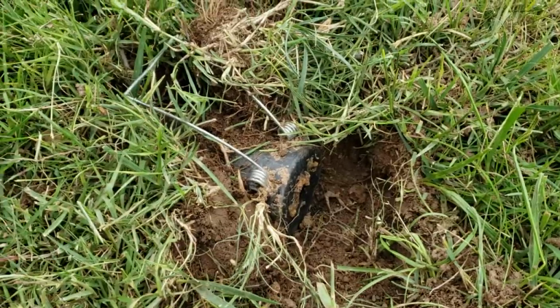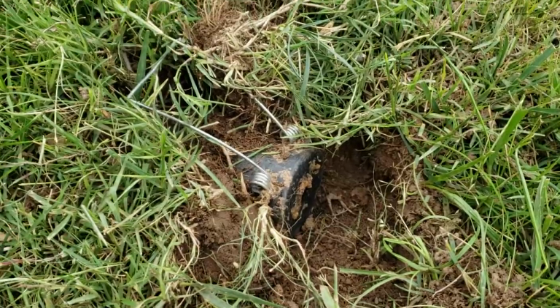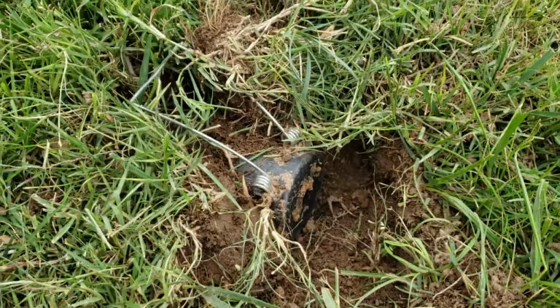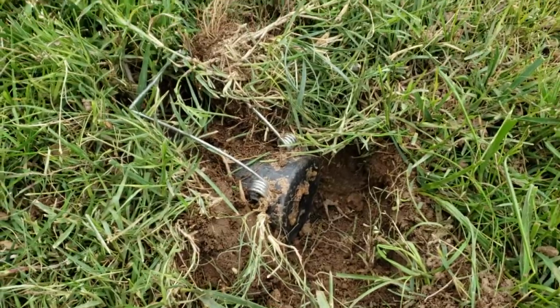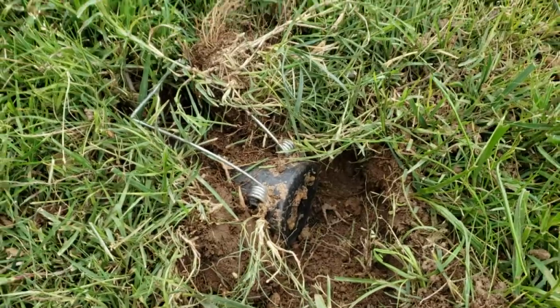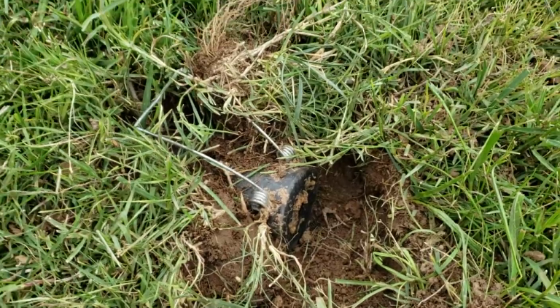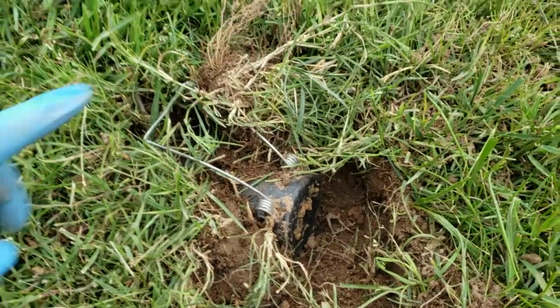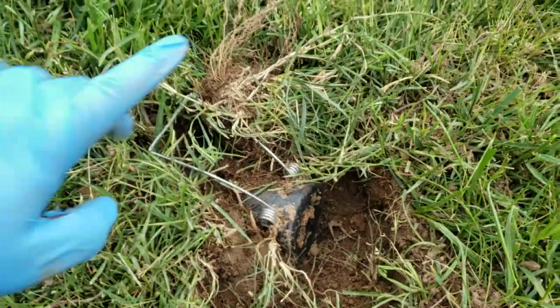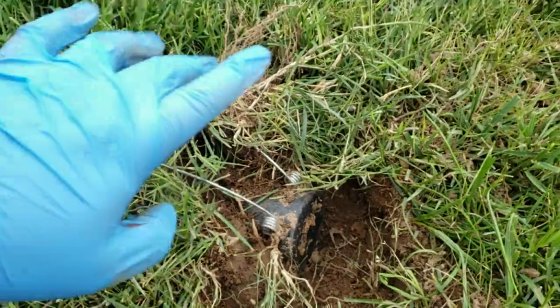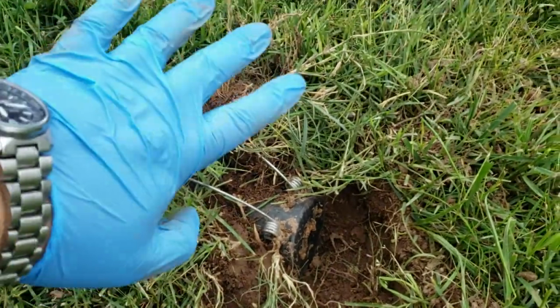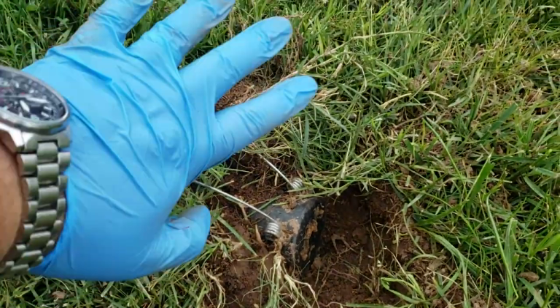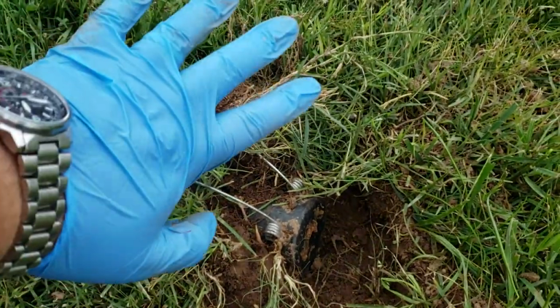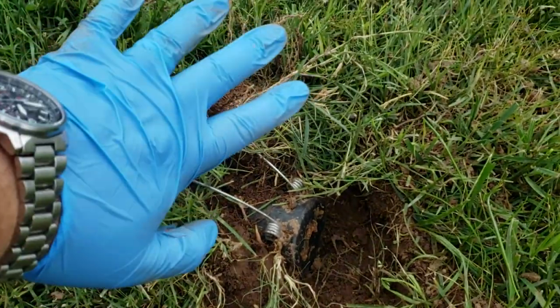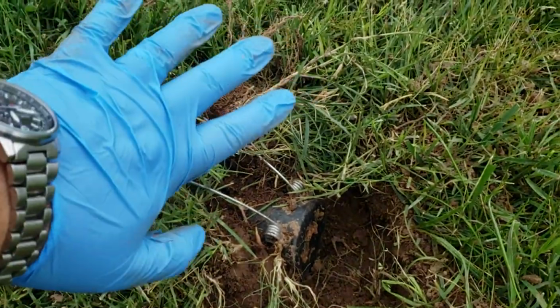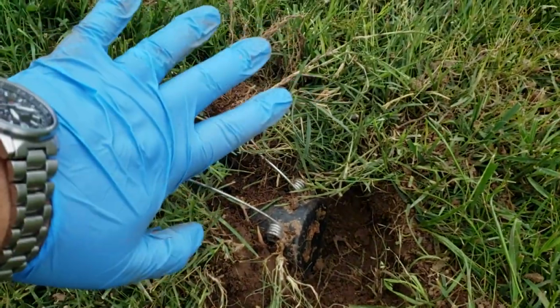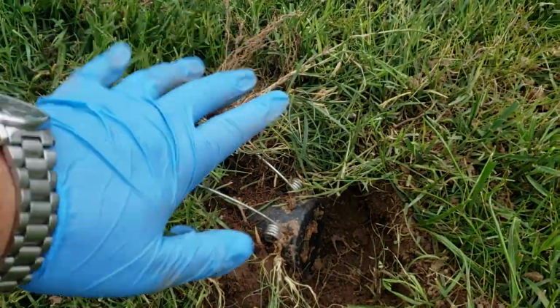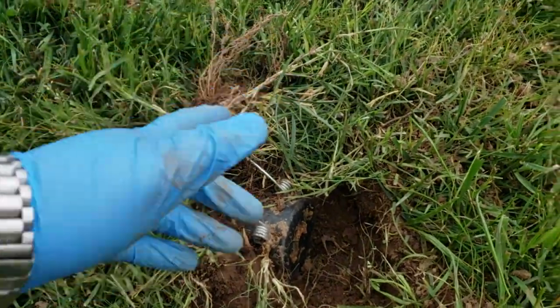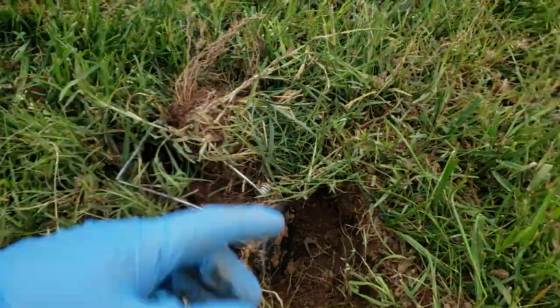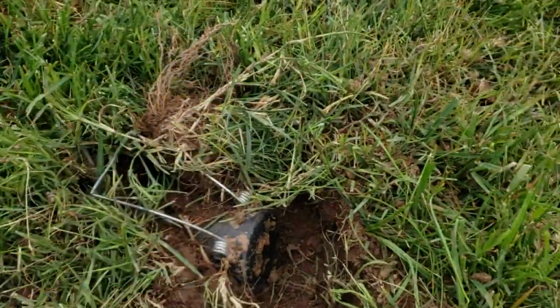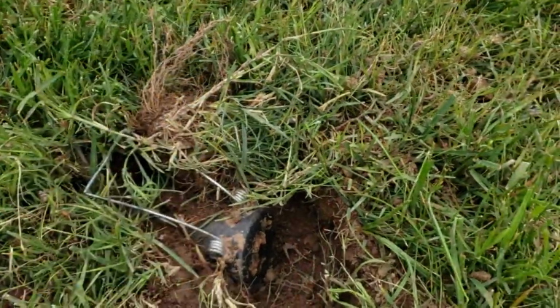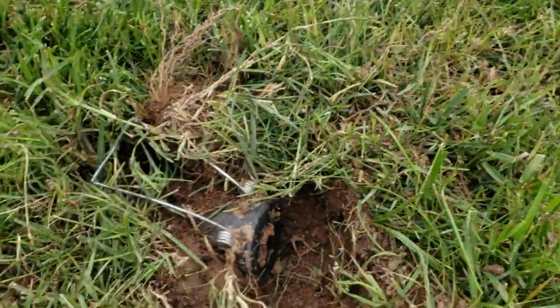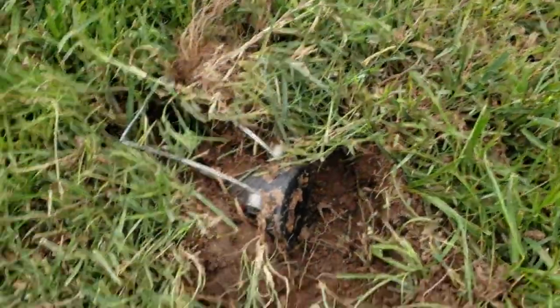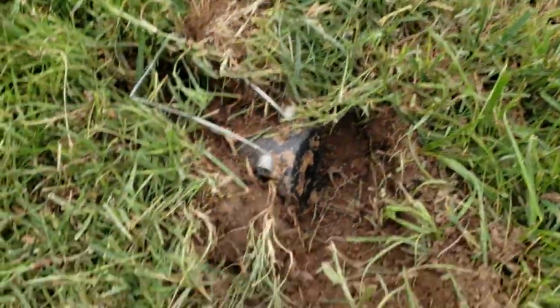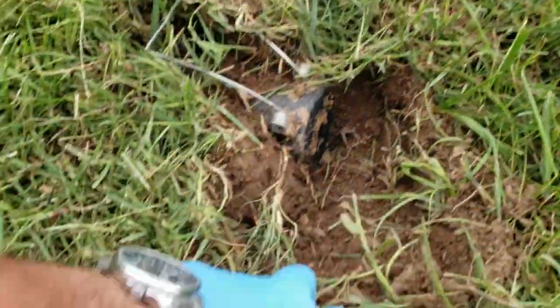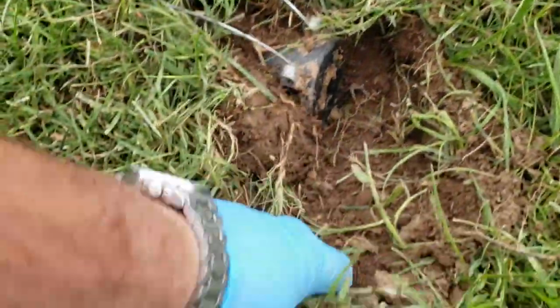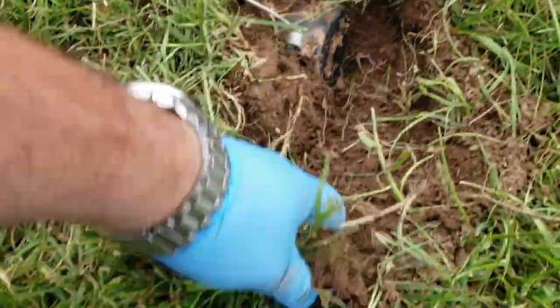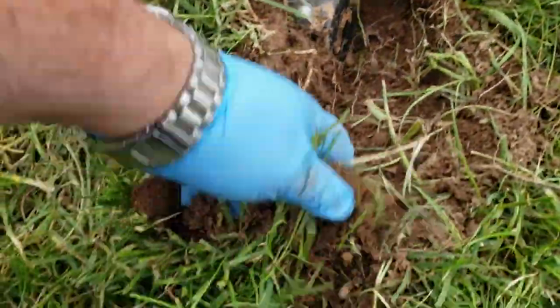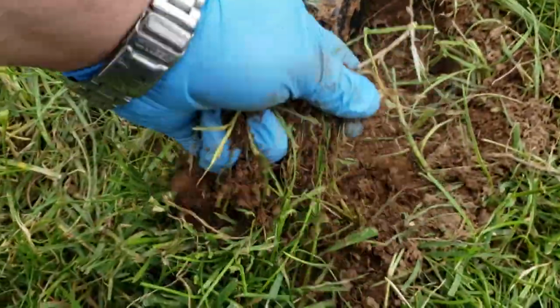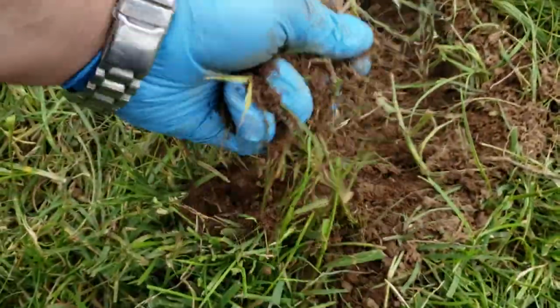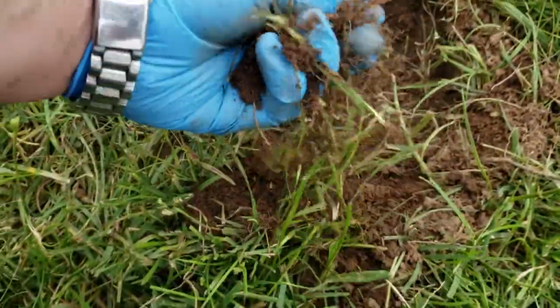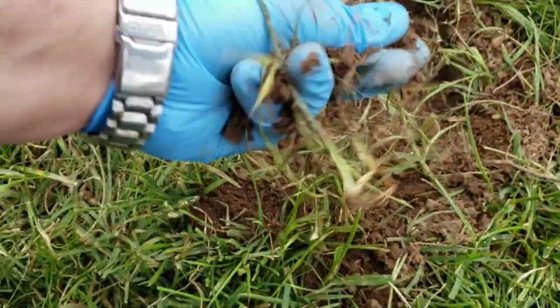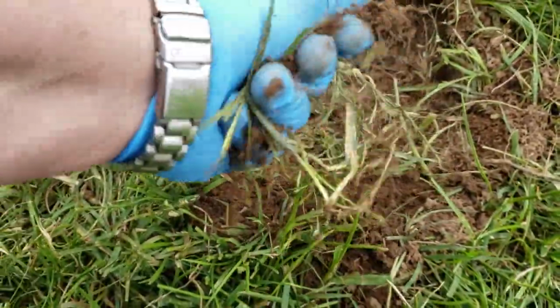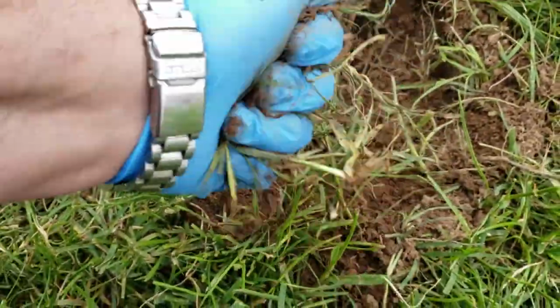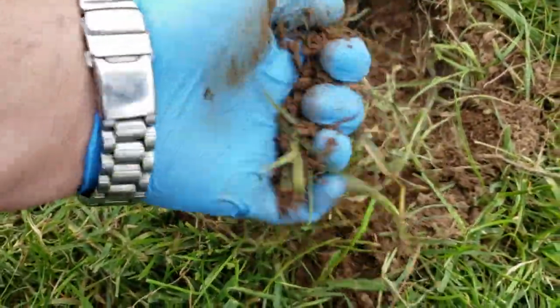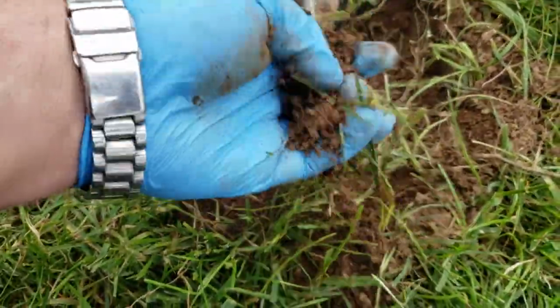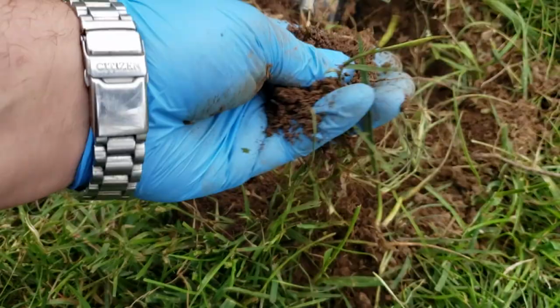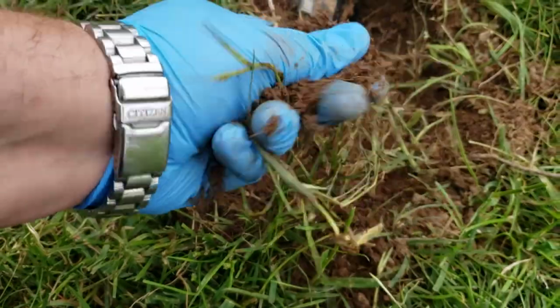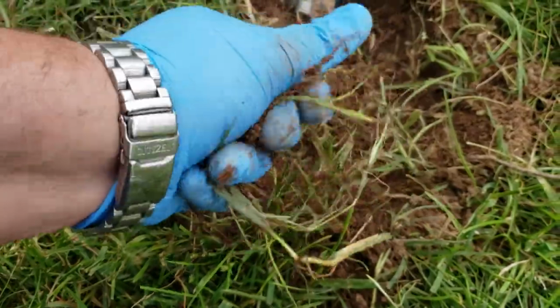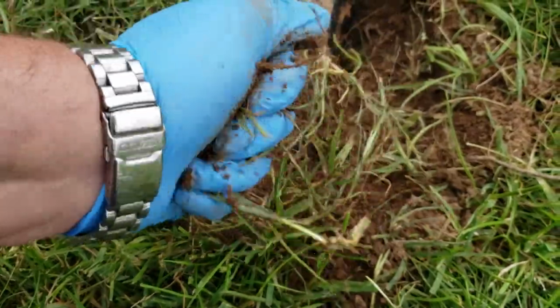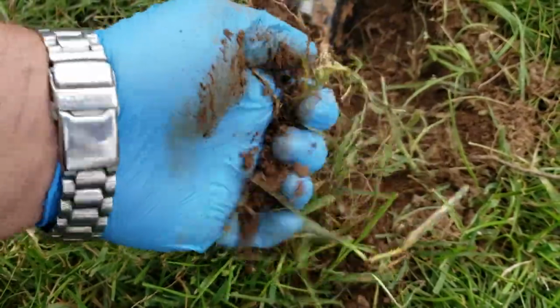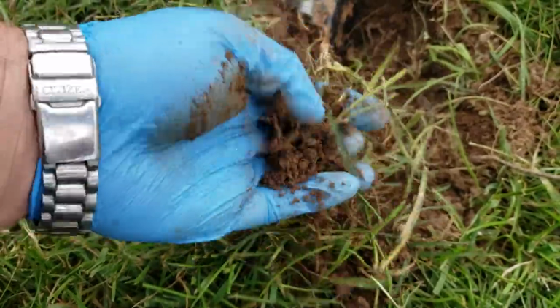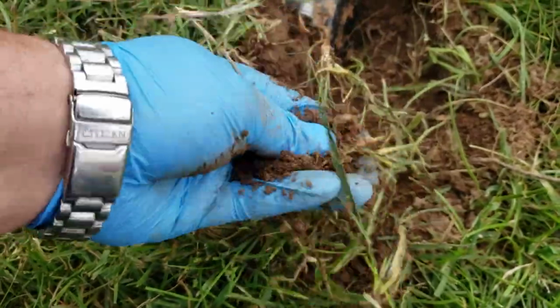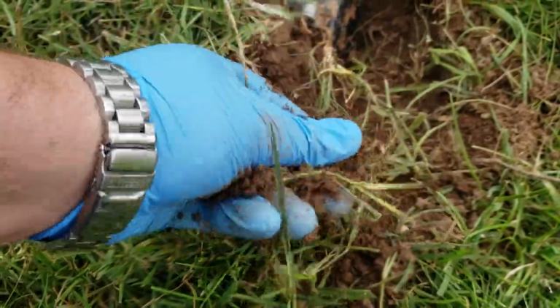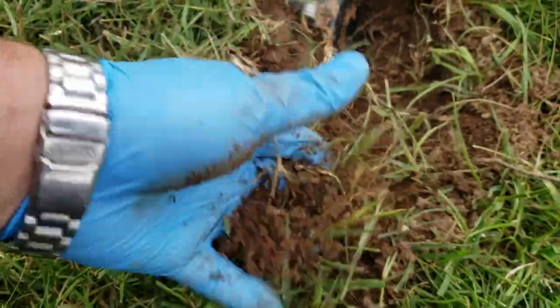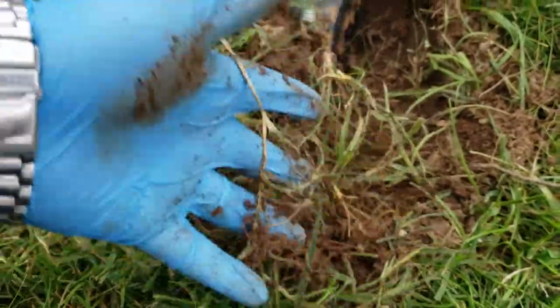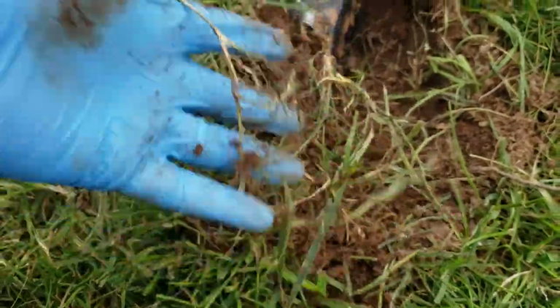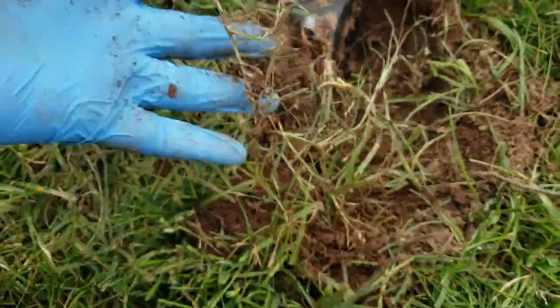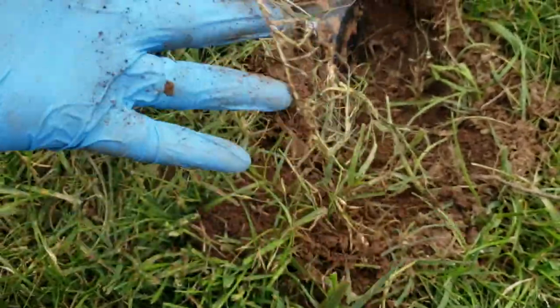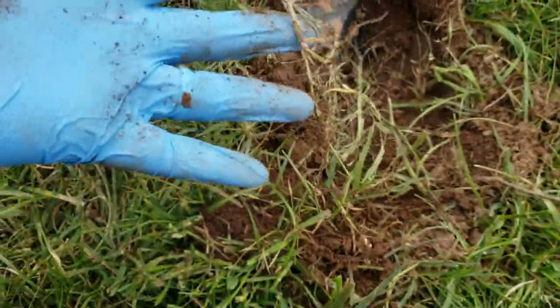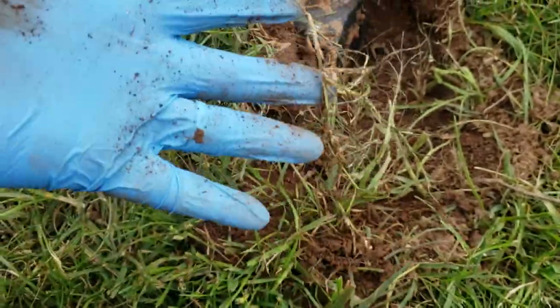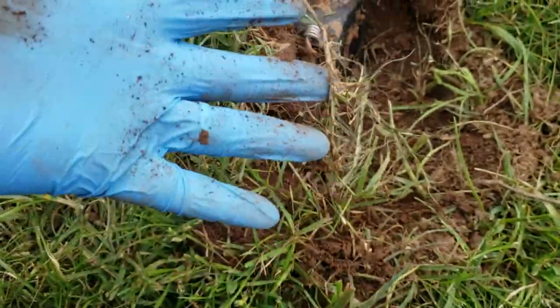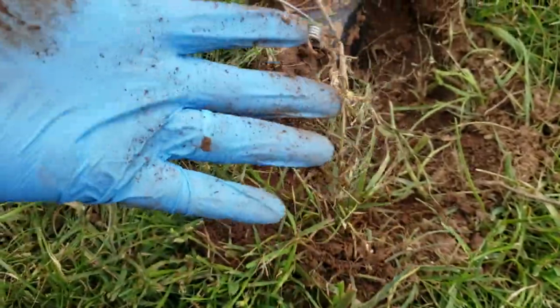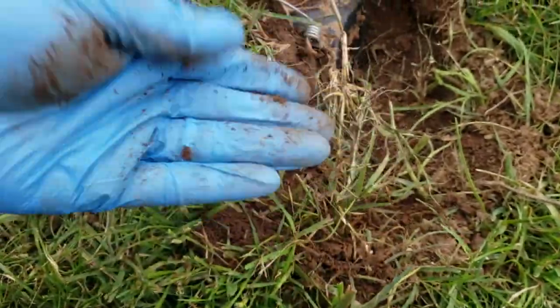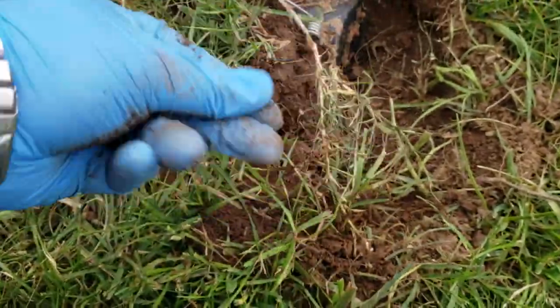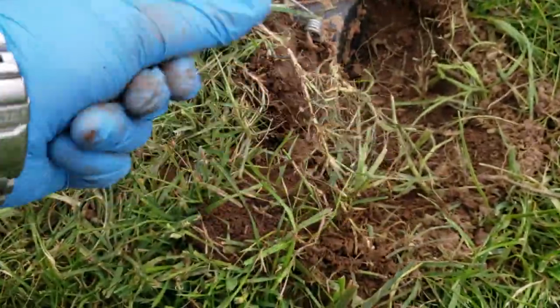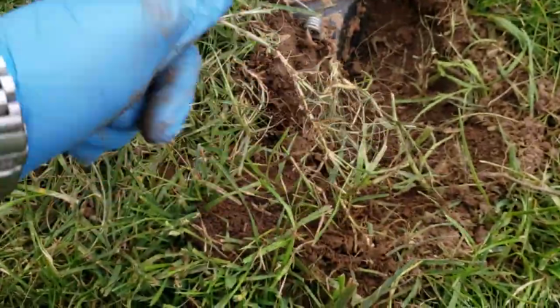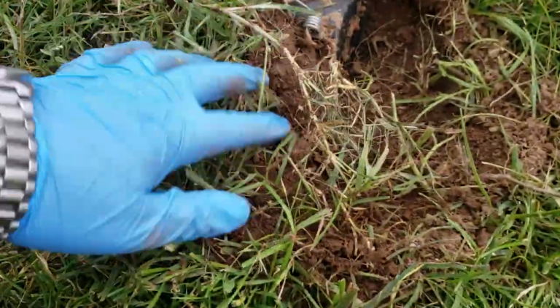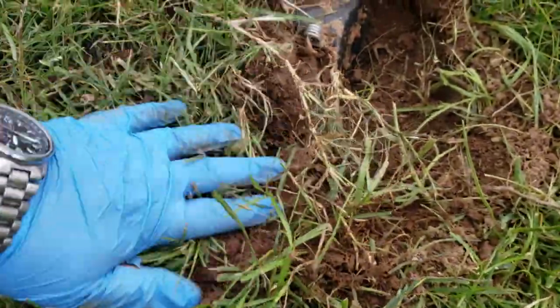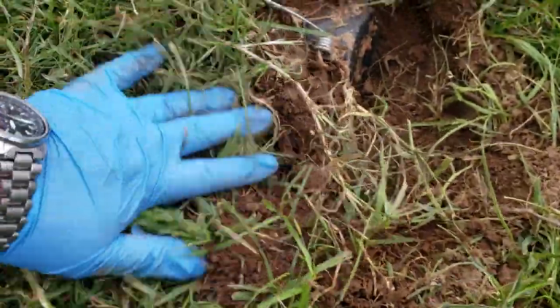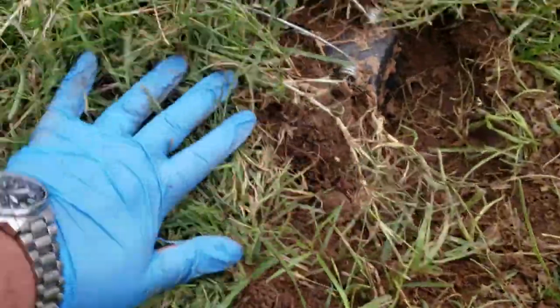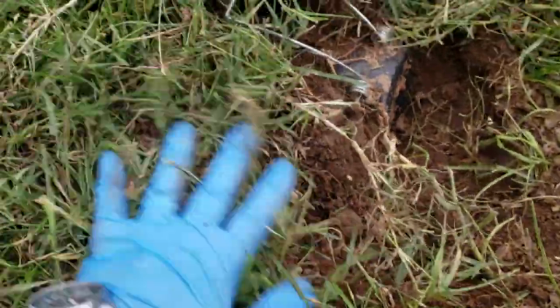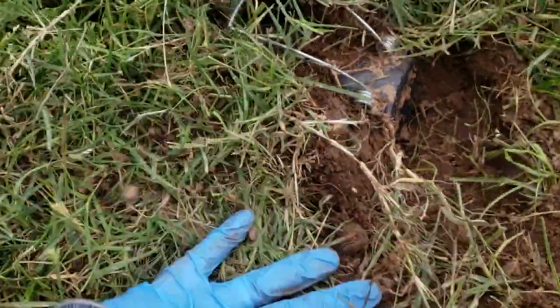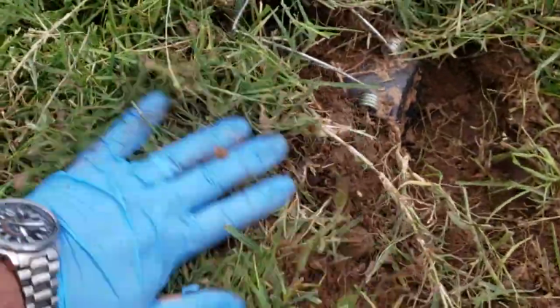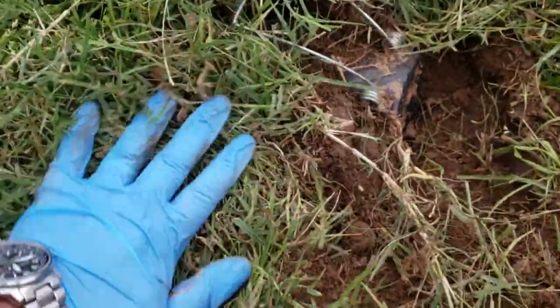When you touch the trap, you're going to wear gloves. And I always get some dirt and some grass in the gloves as well.